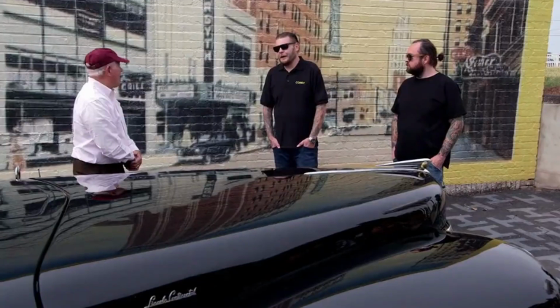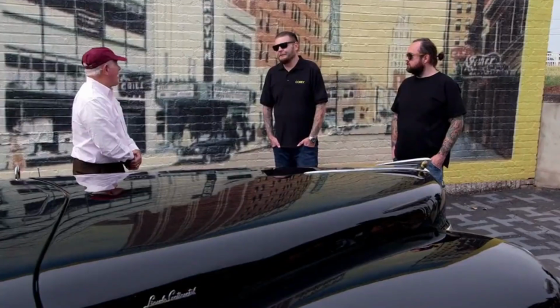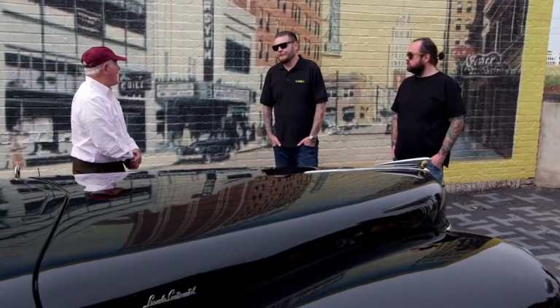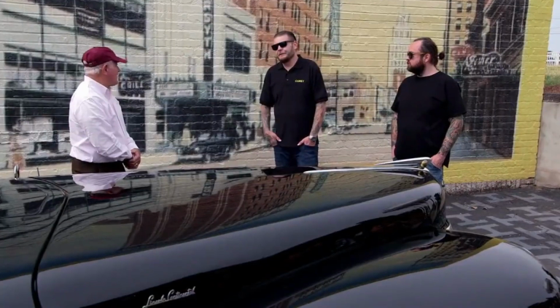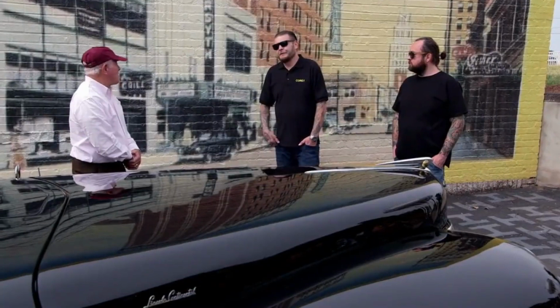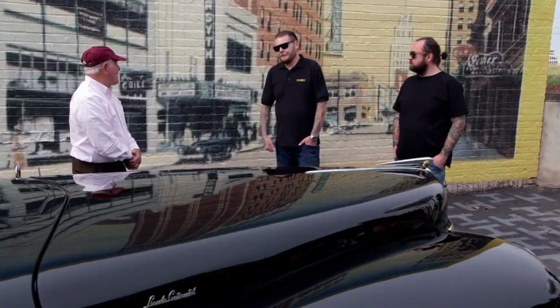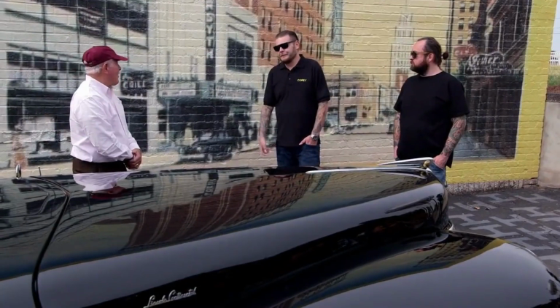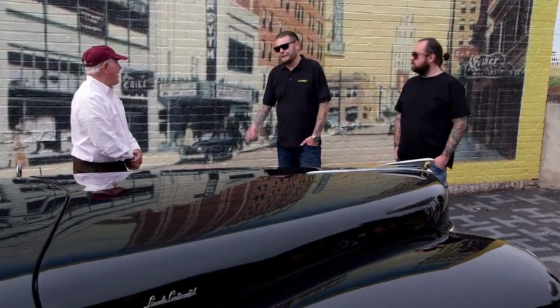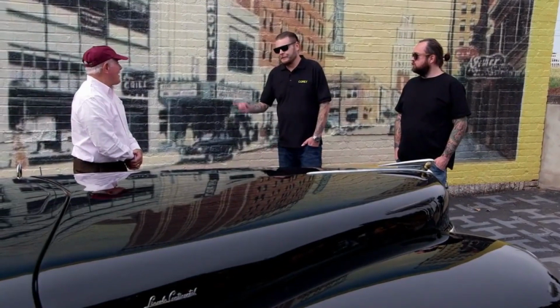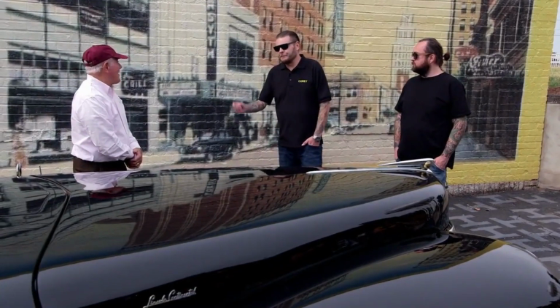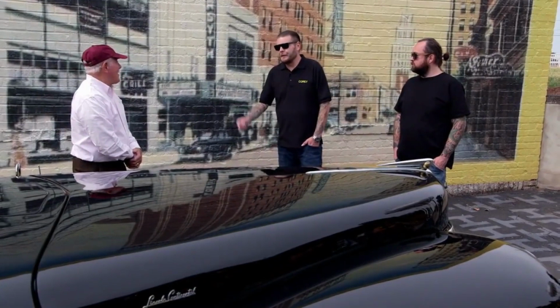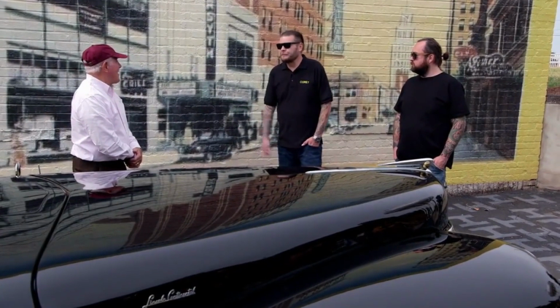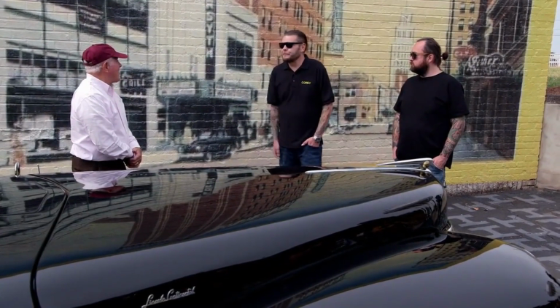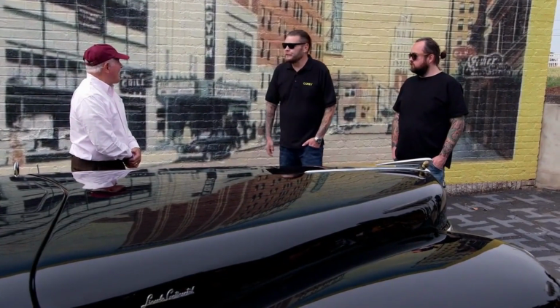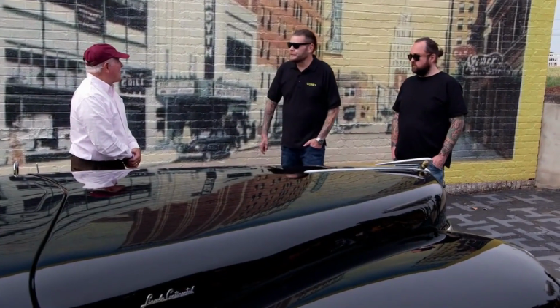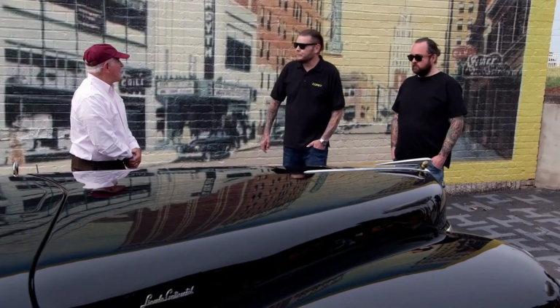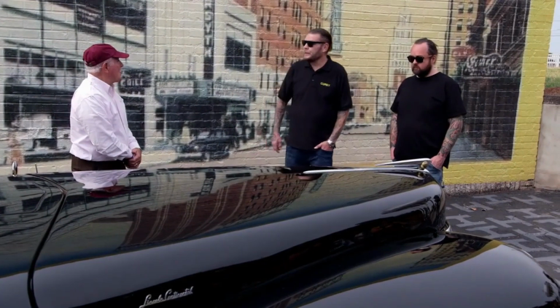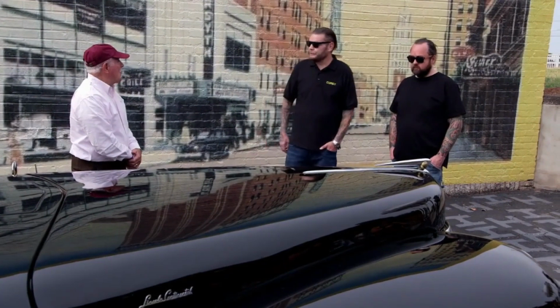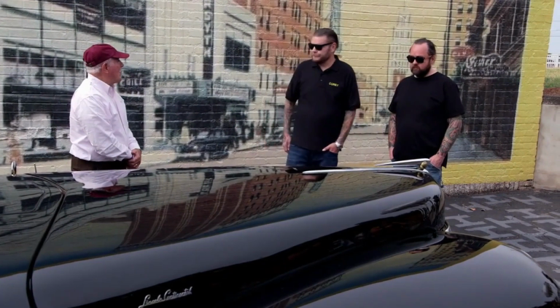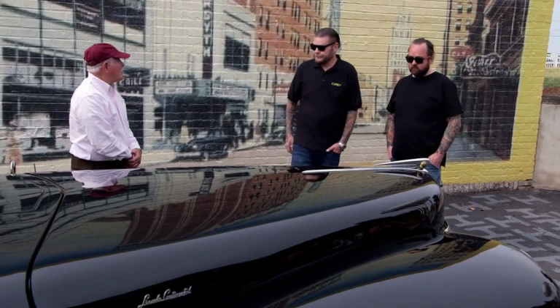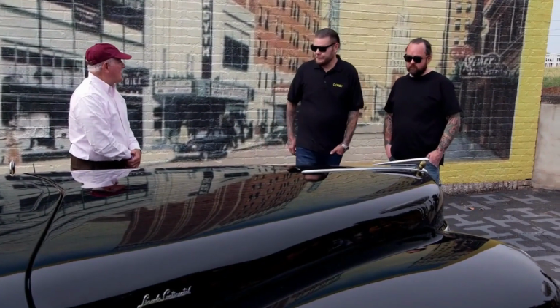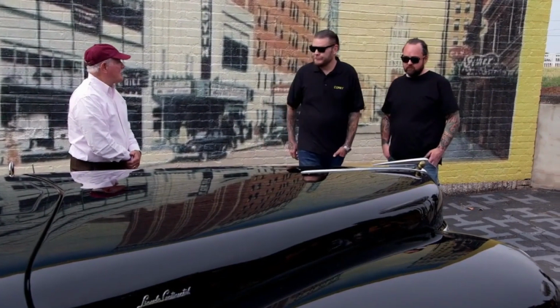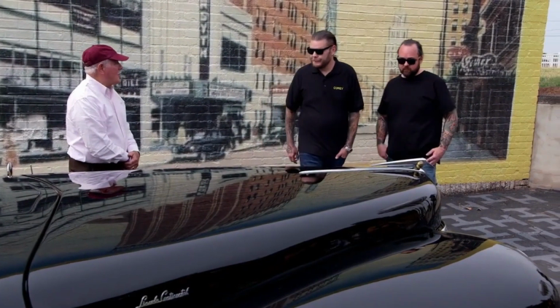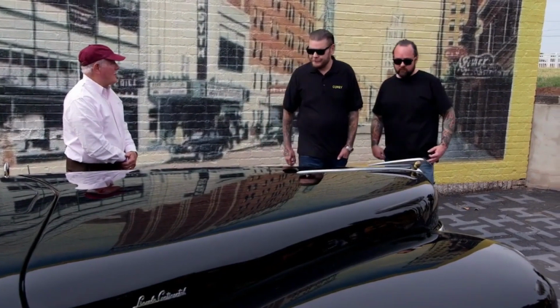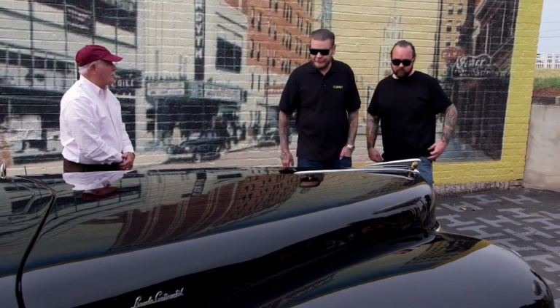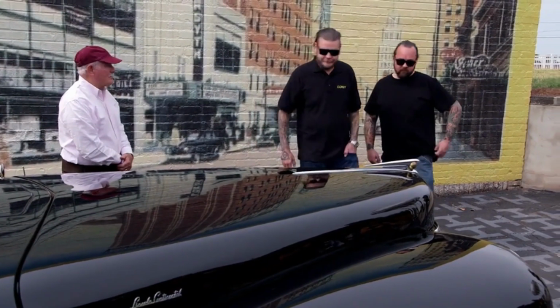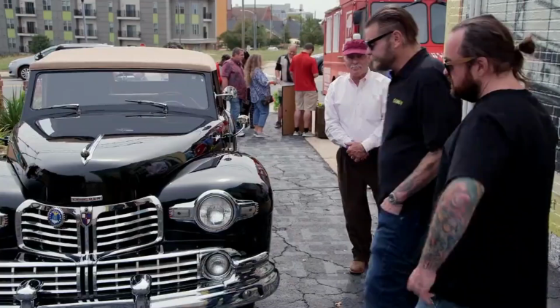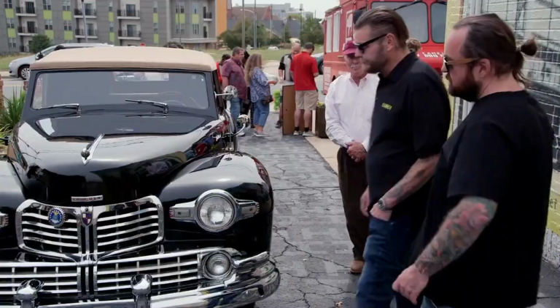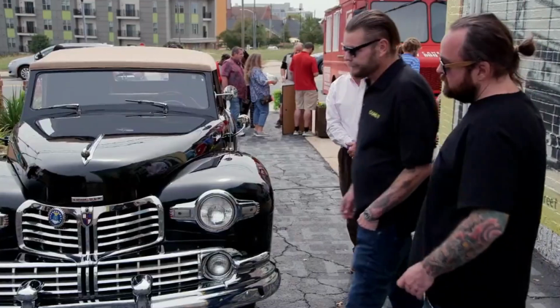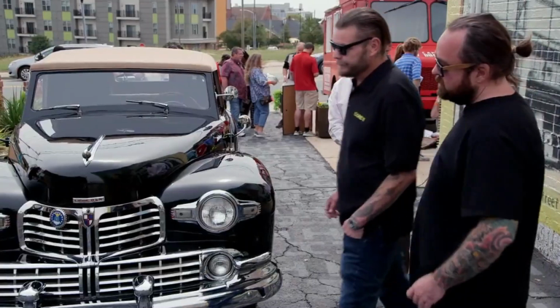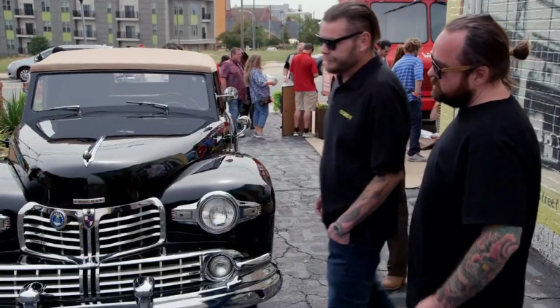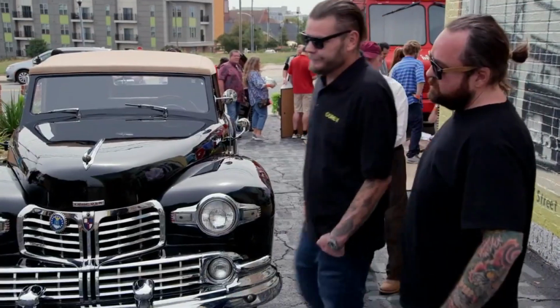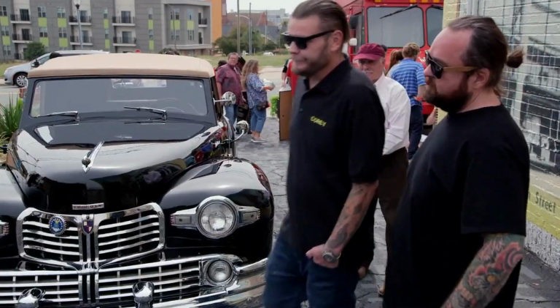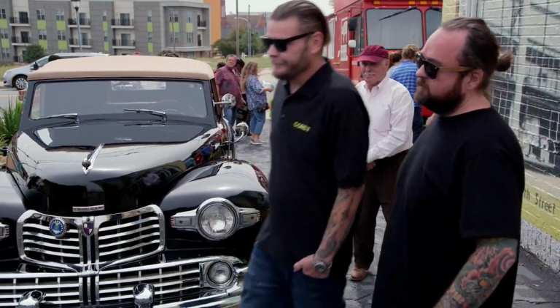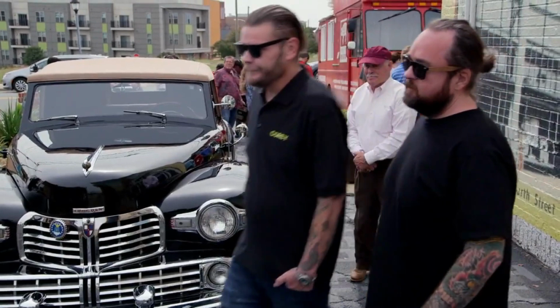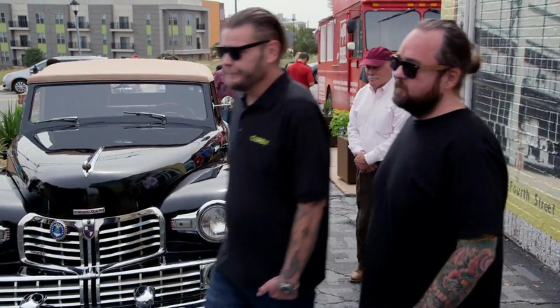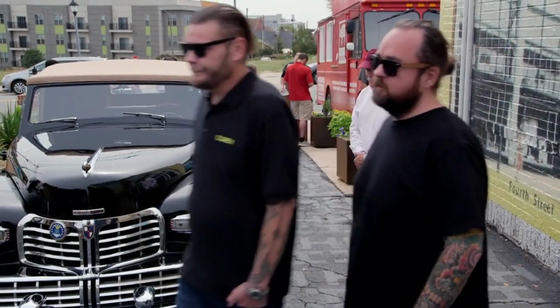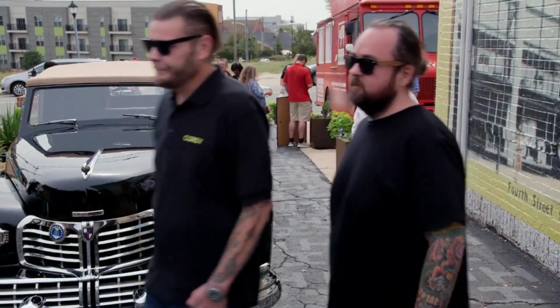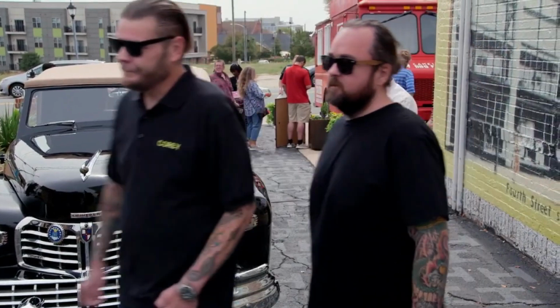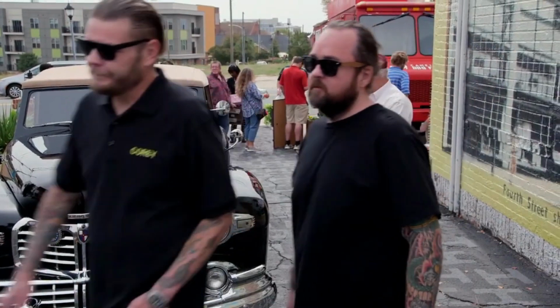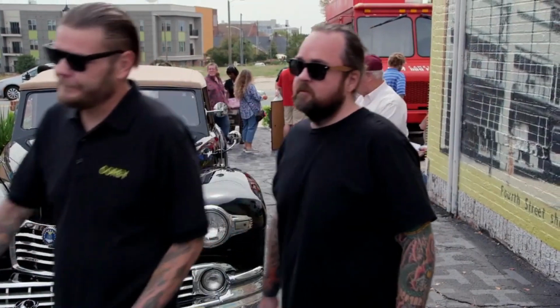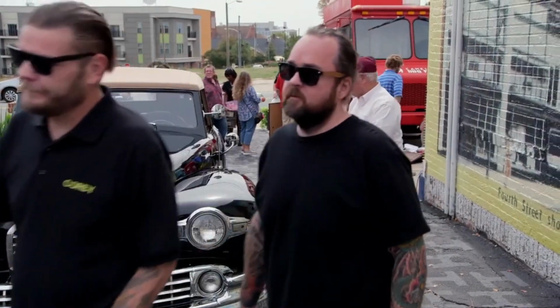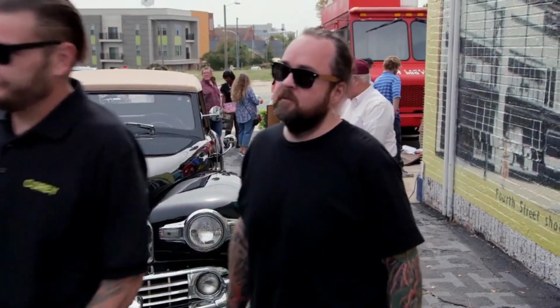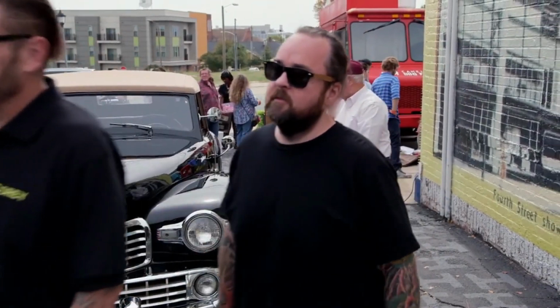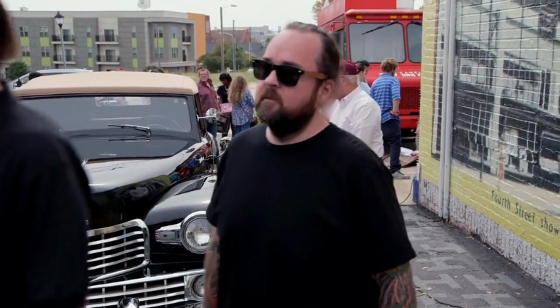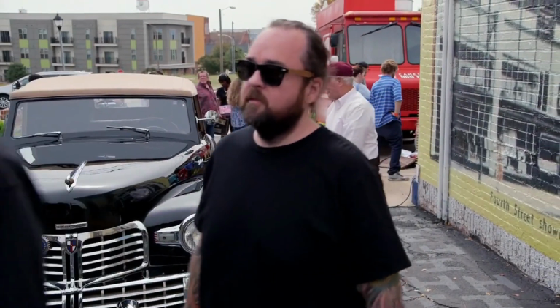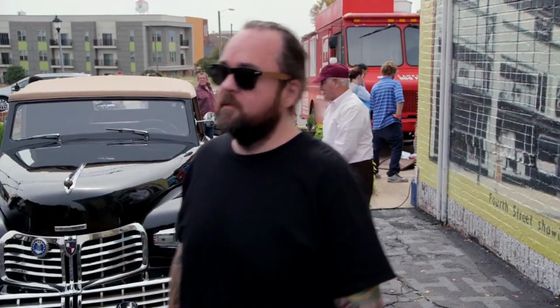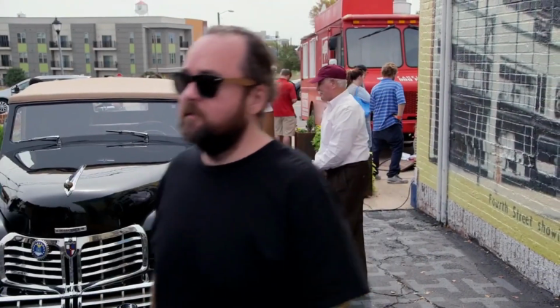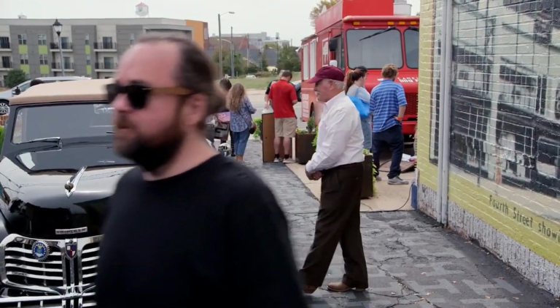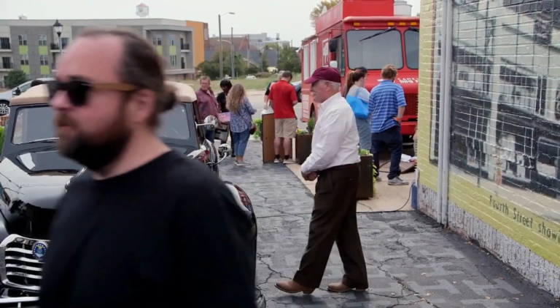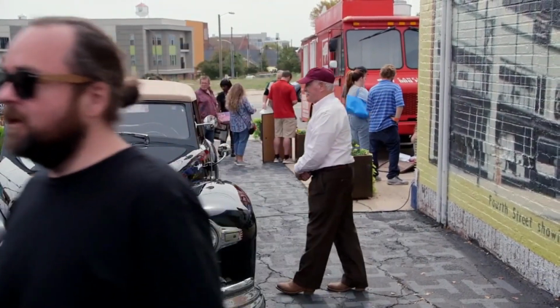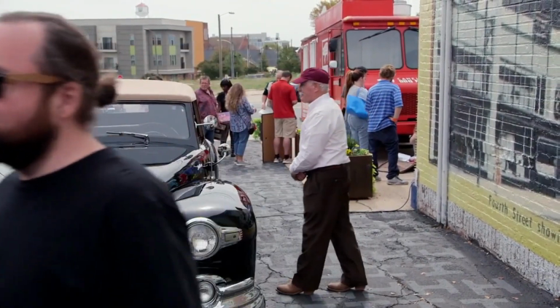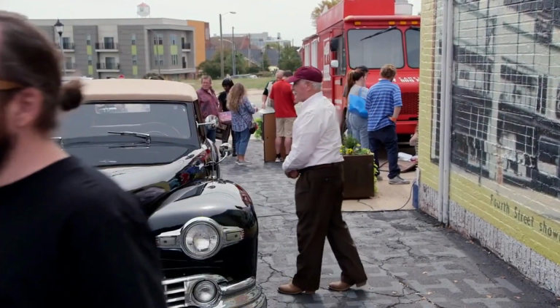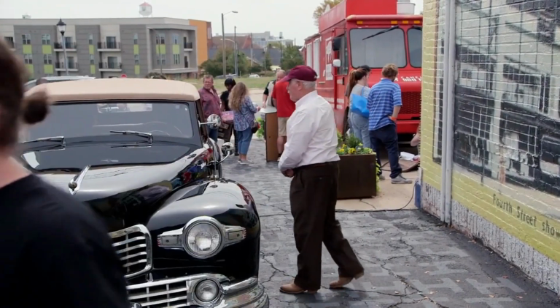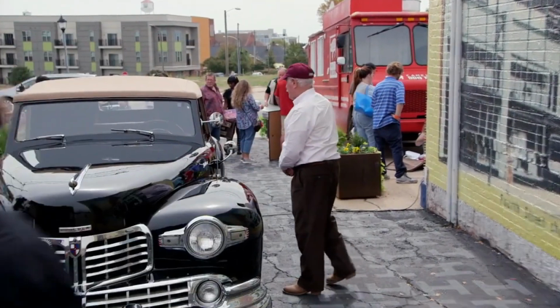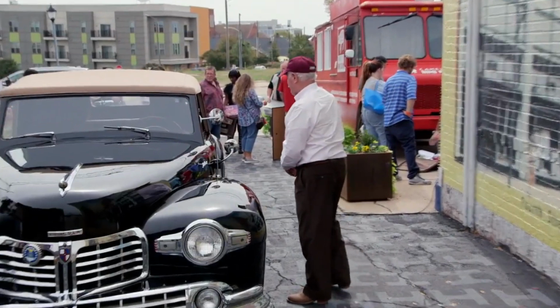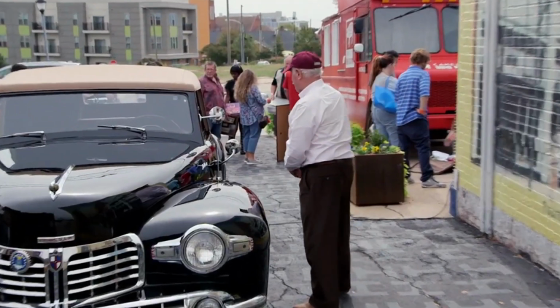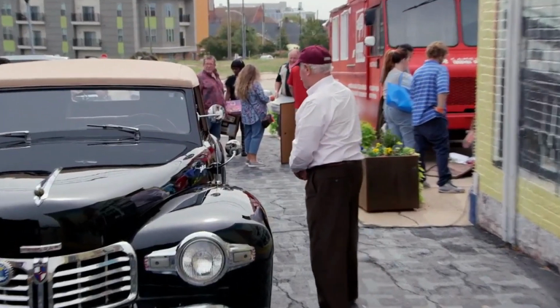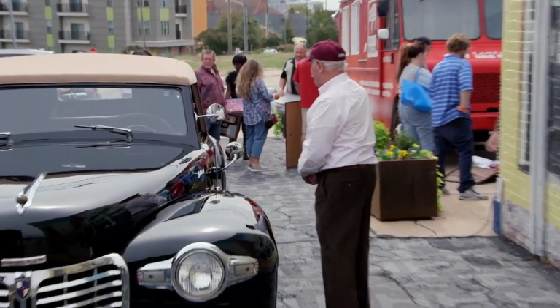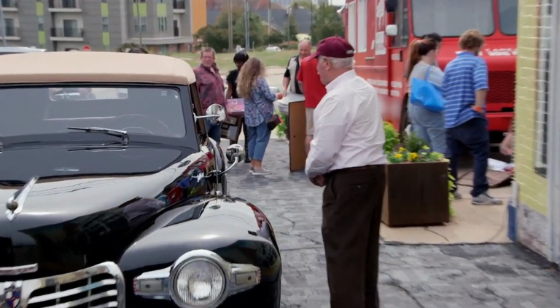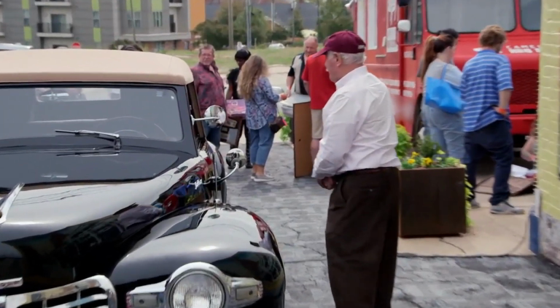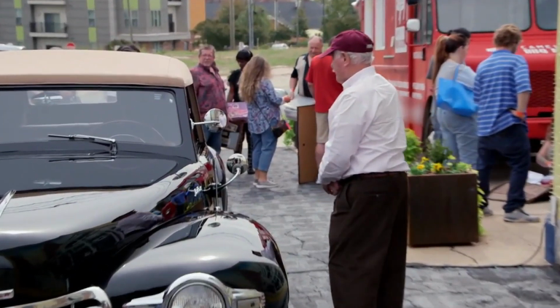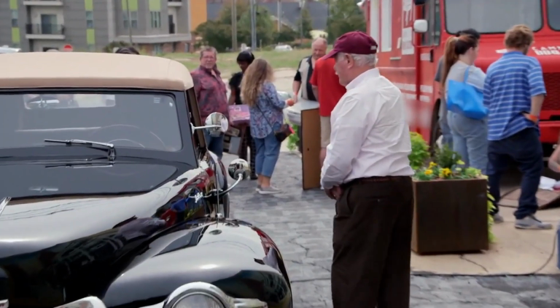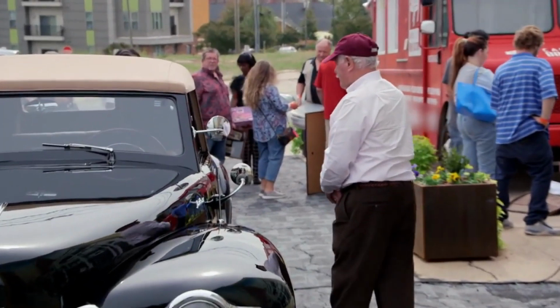All right. You take care of her, man. I appreciate you coming down. Thank you so much. Could have been riding in style, because...